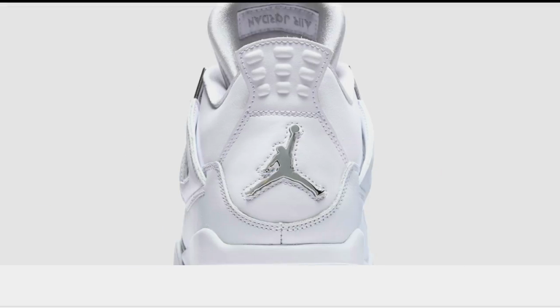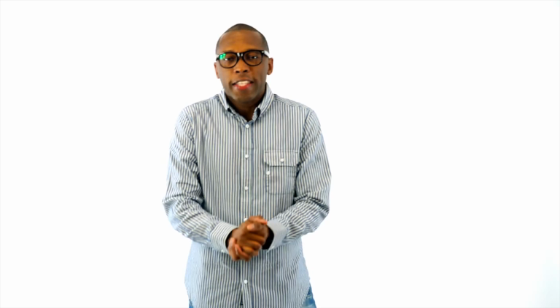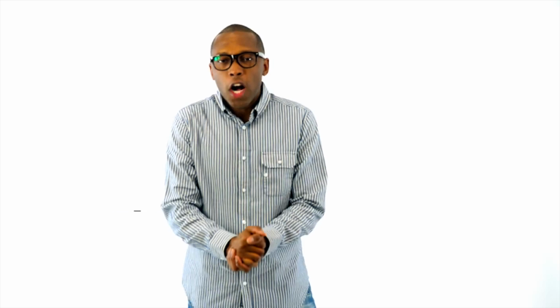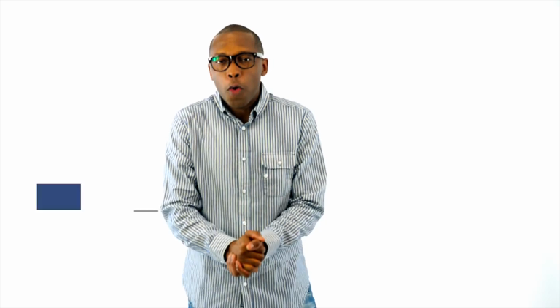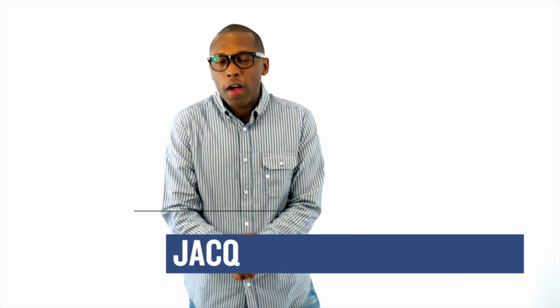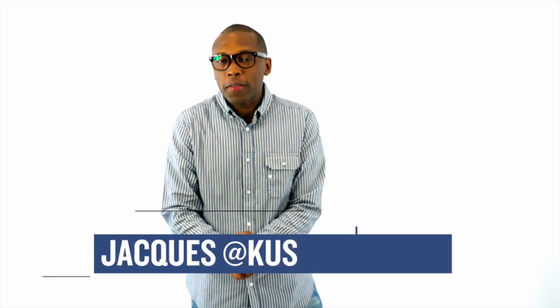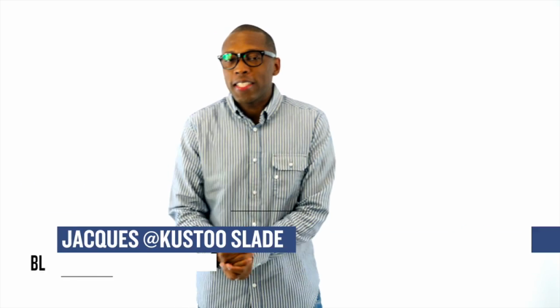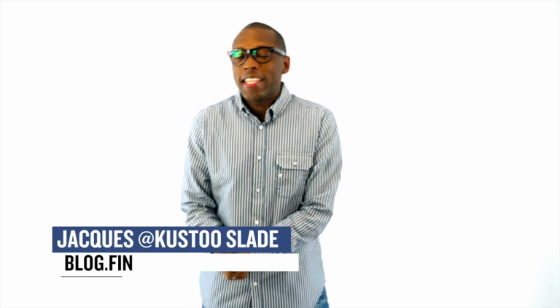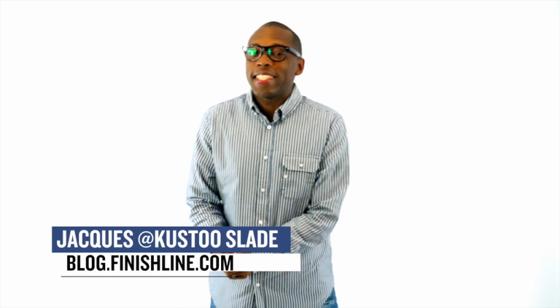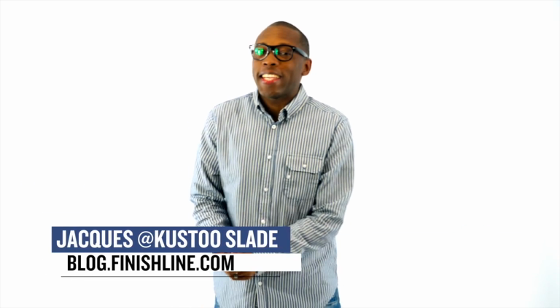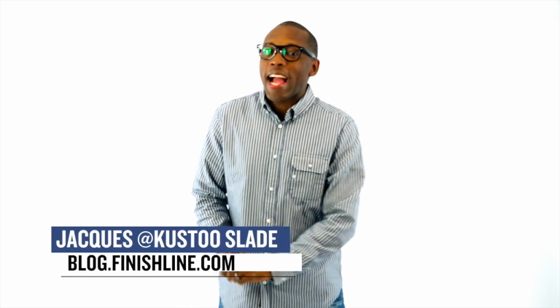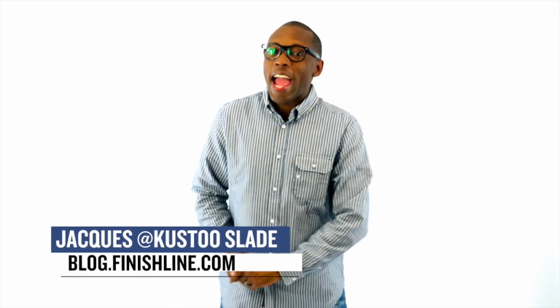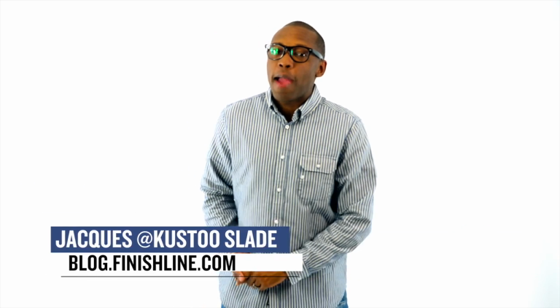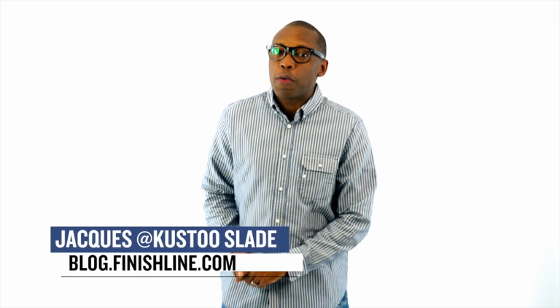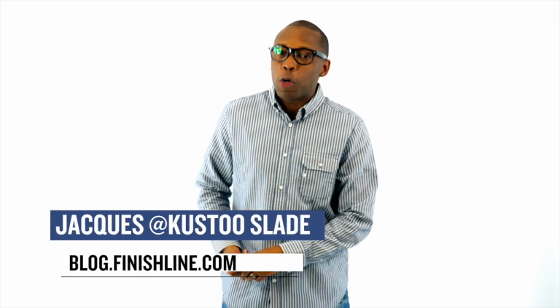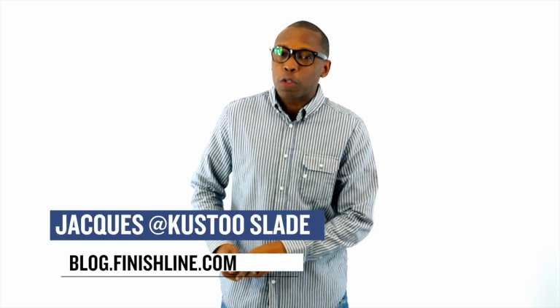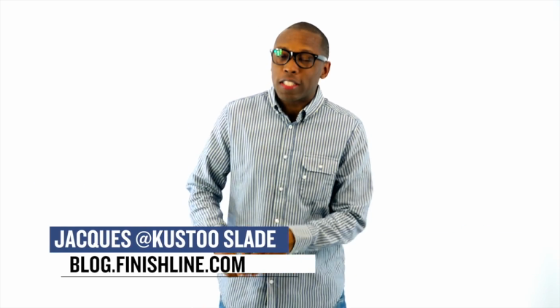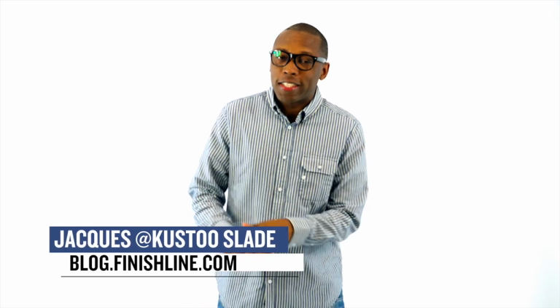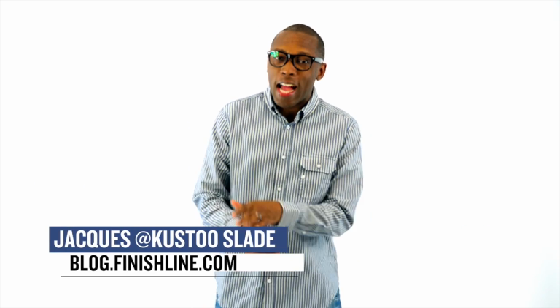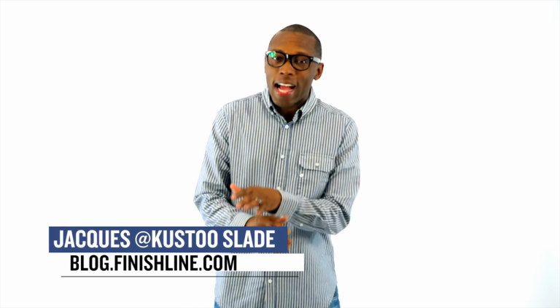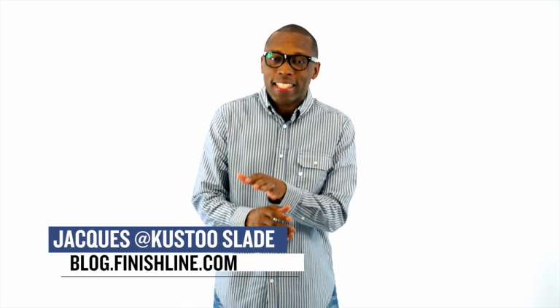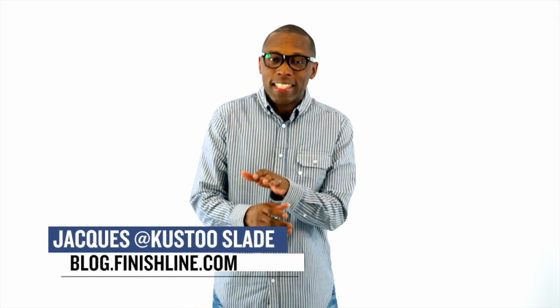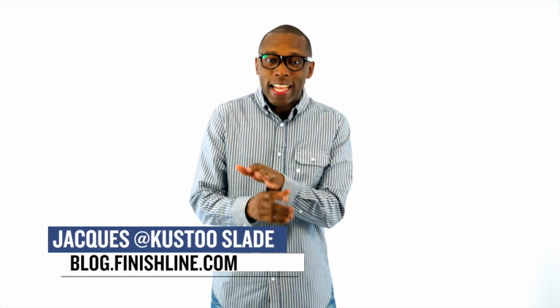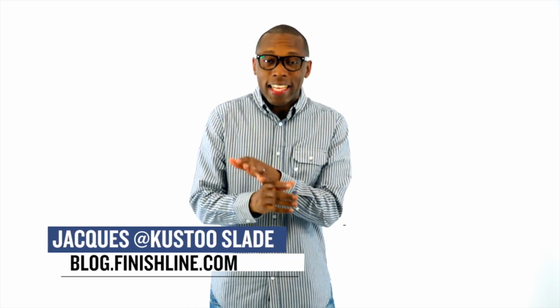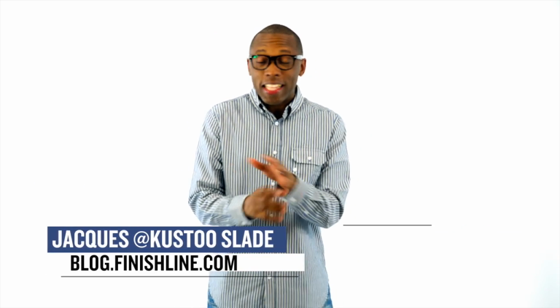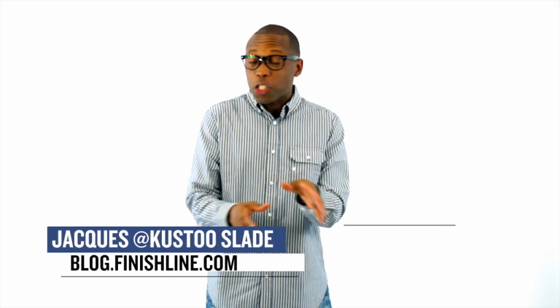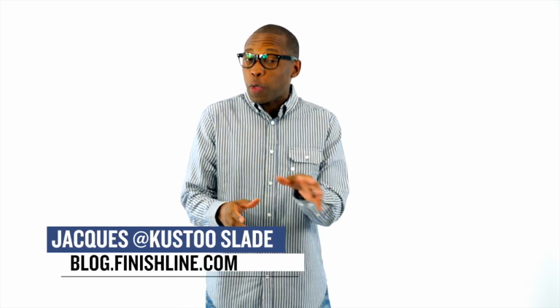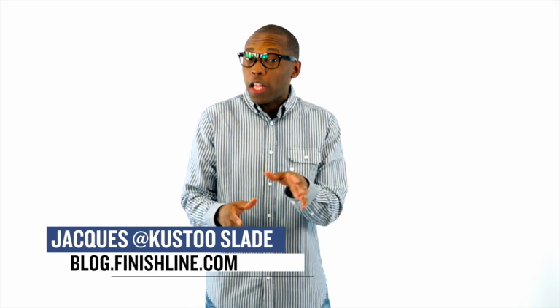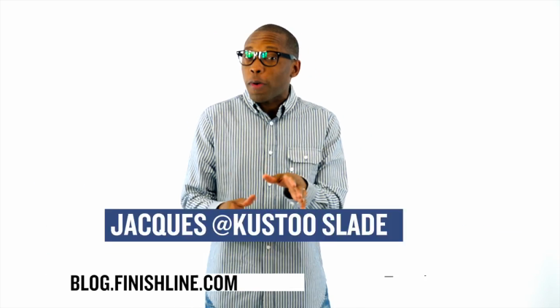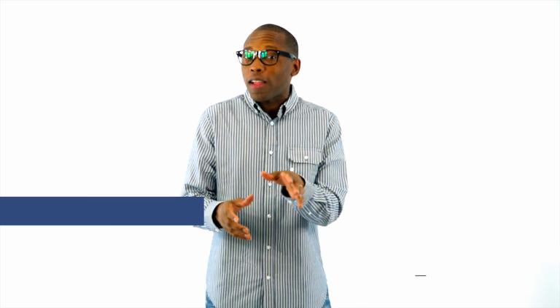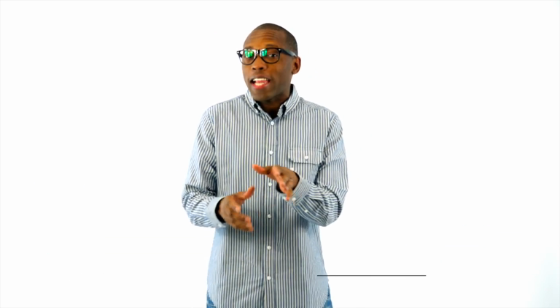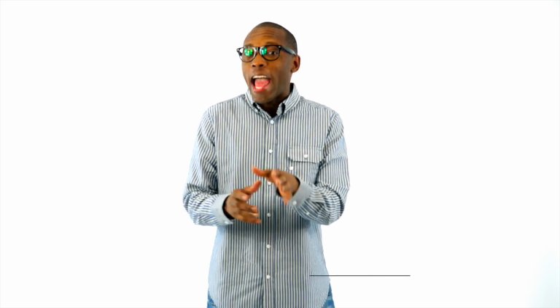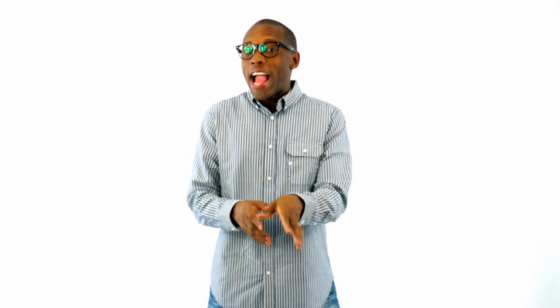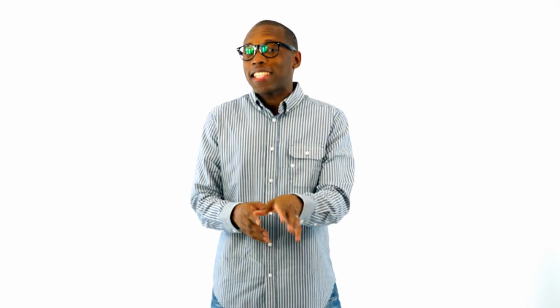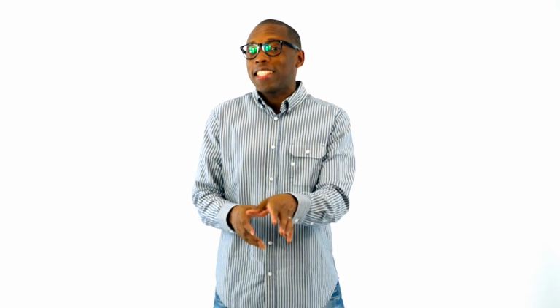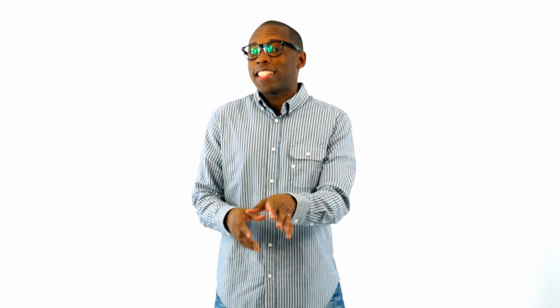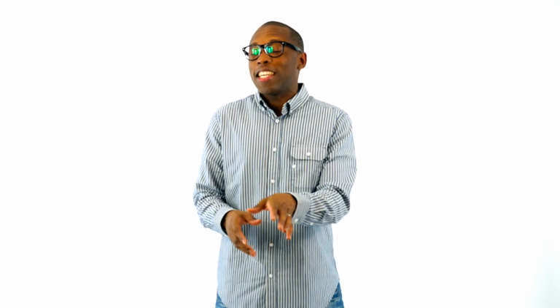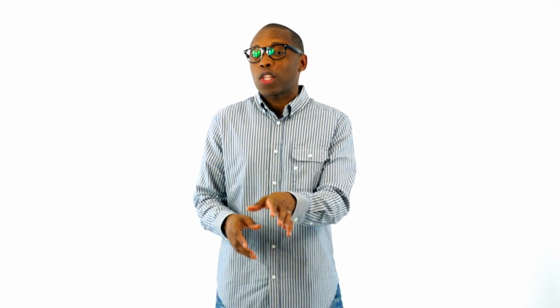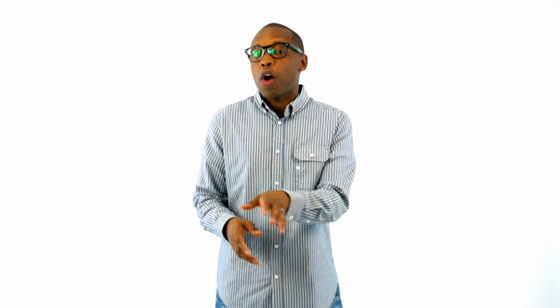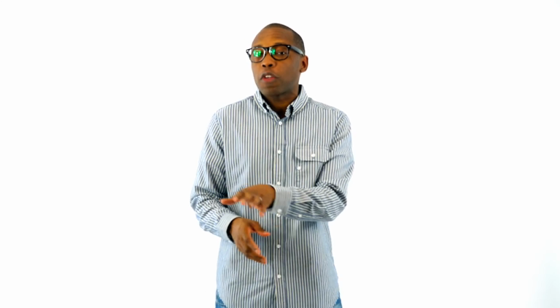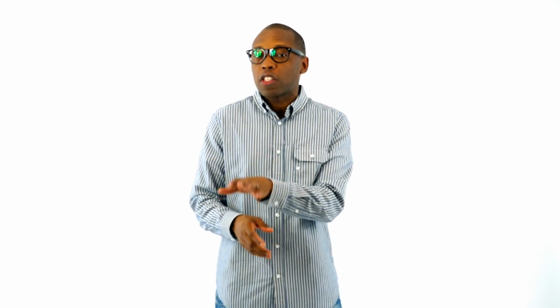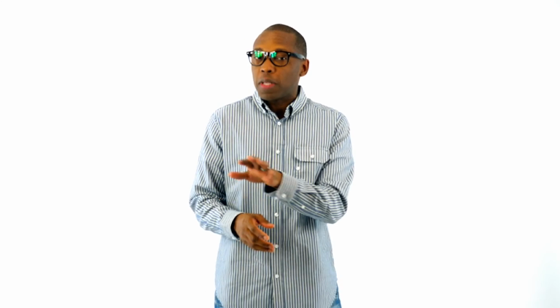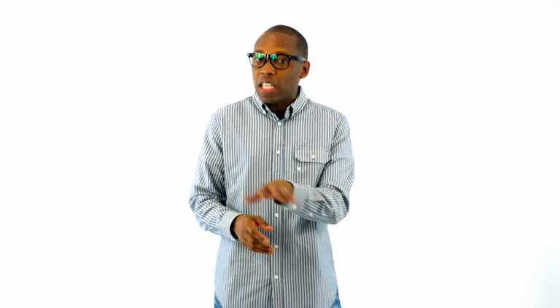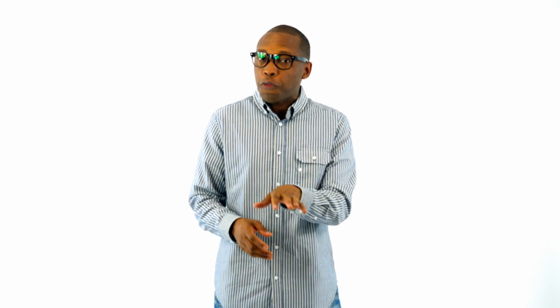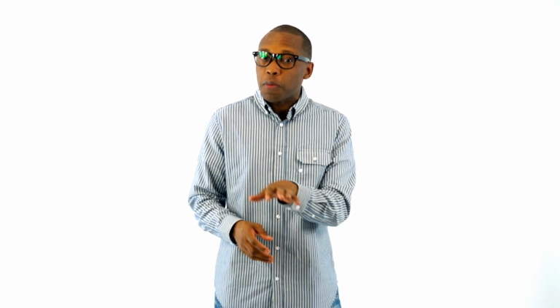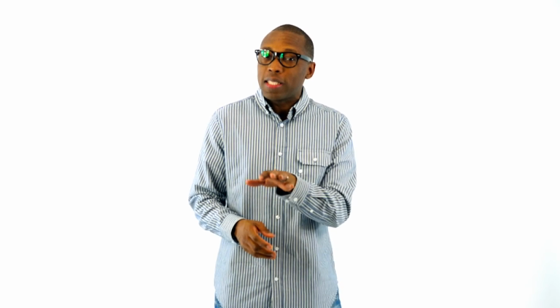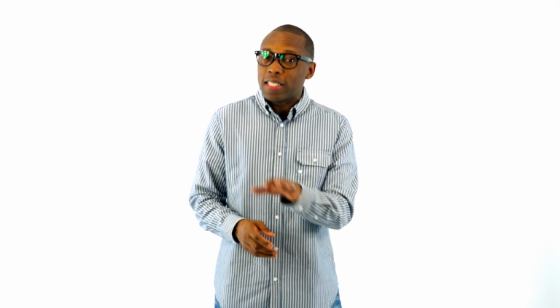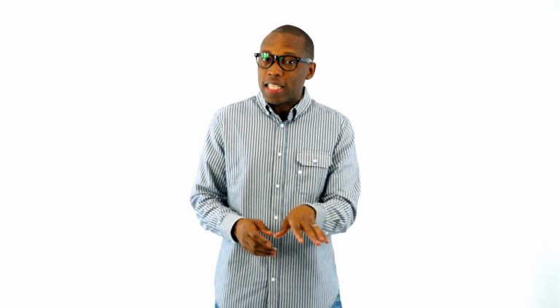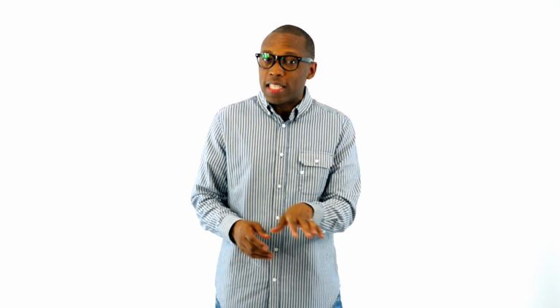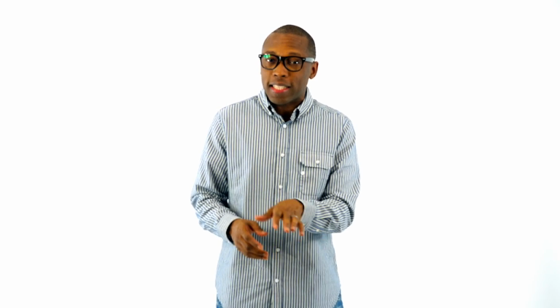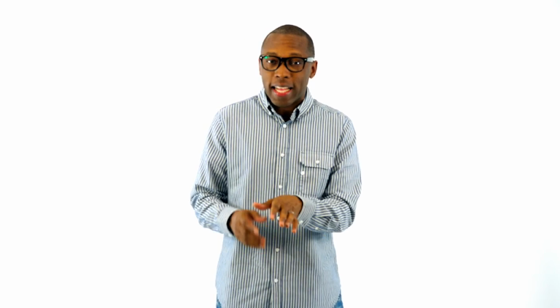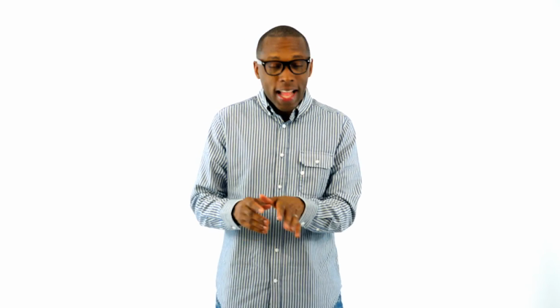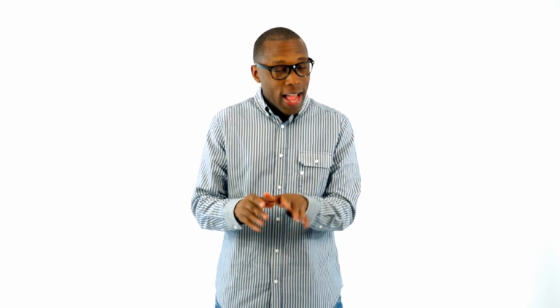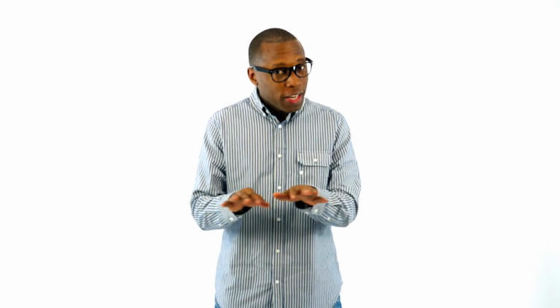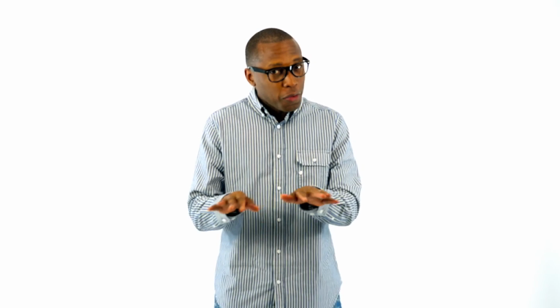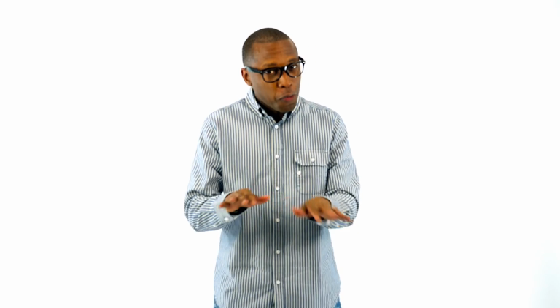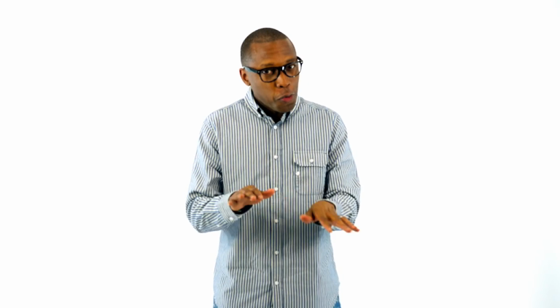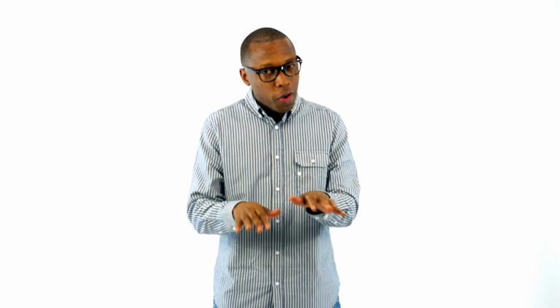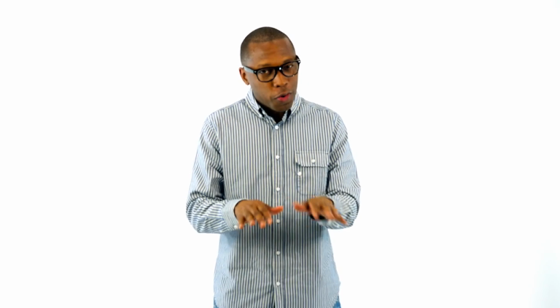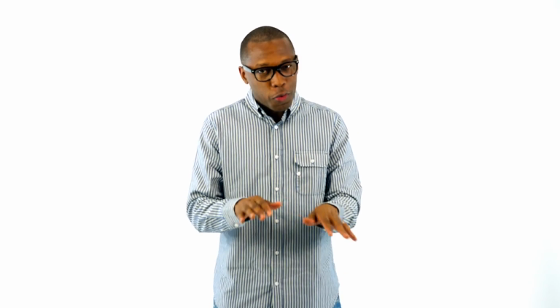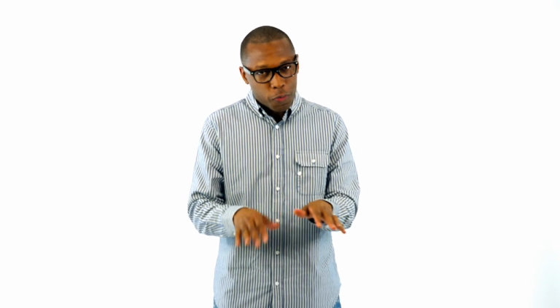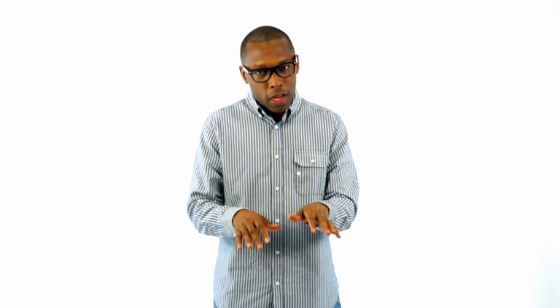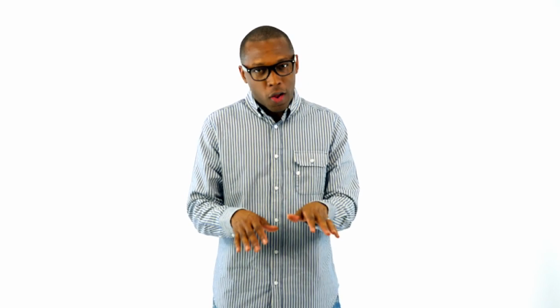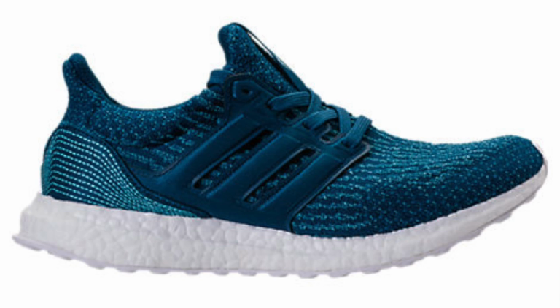Yo, welcome to the Heat Check. I am your host Jacques Slade. And this week, it actually kicked off with some heat from Adidas that kind of flew under the radar.